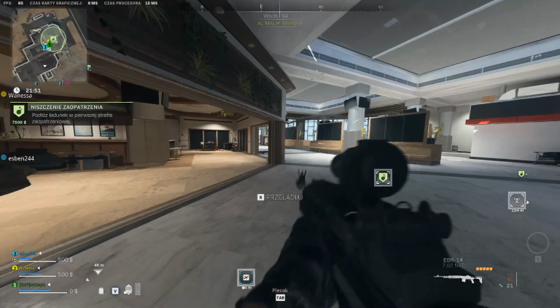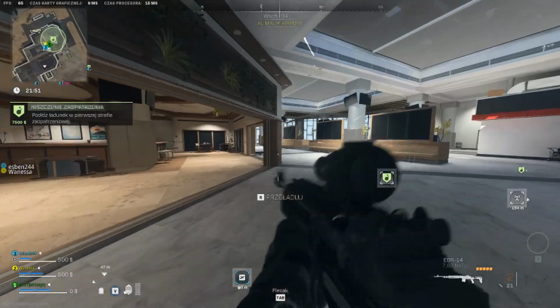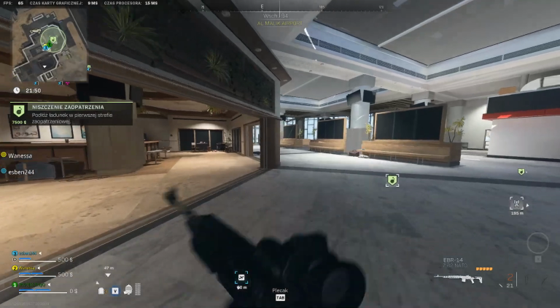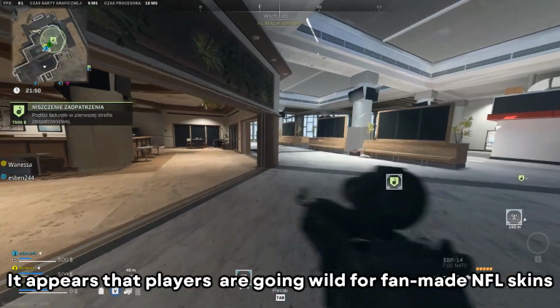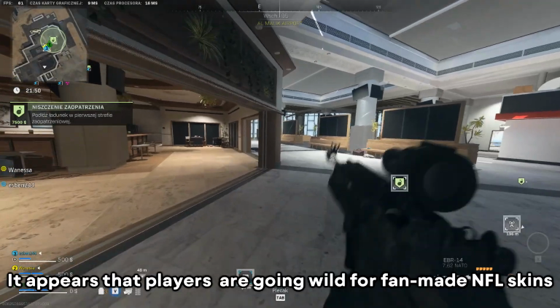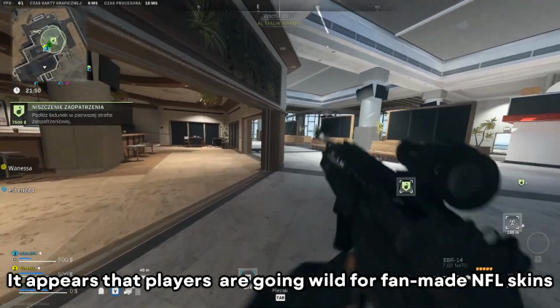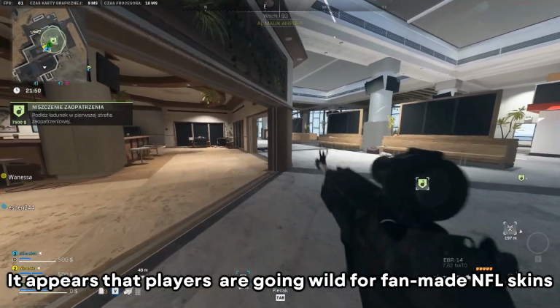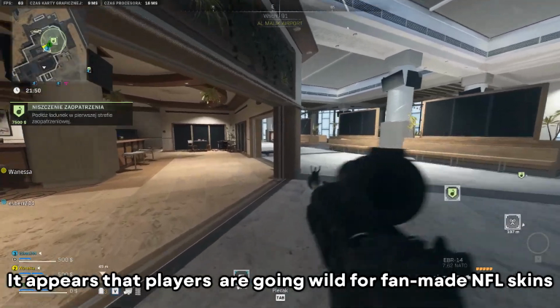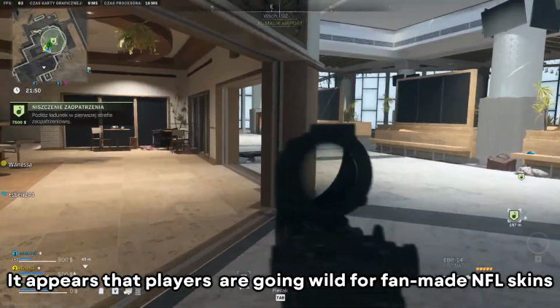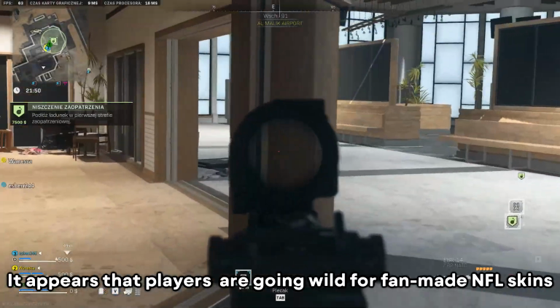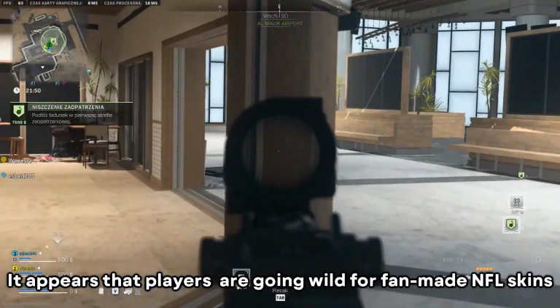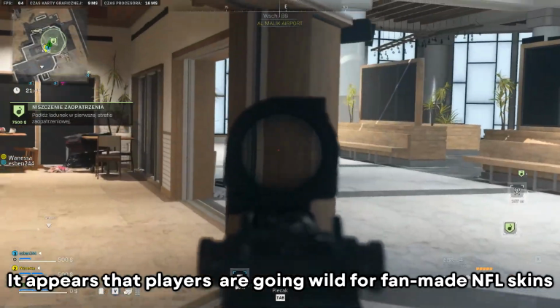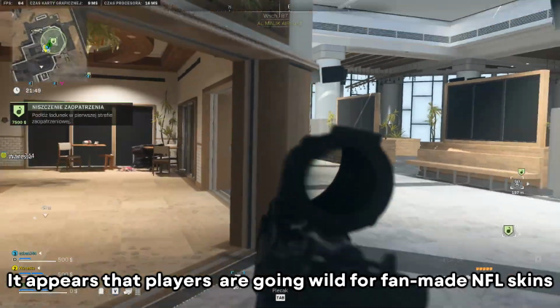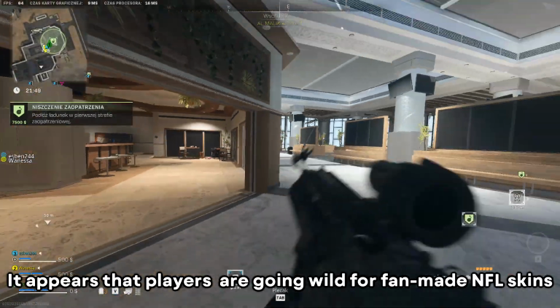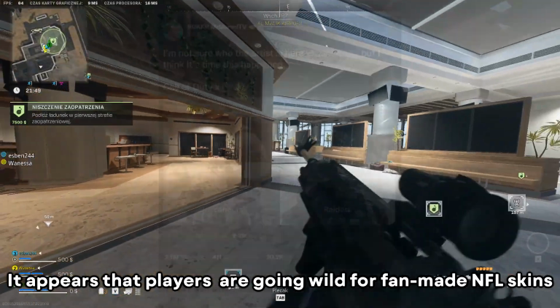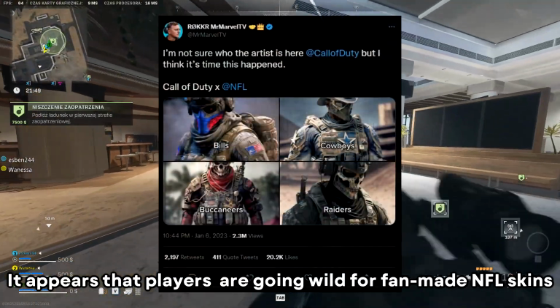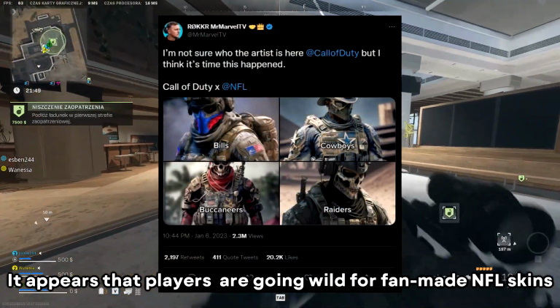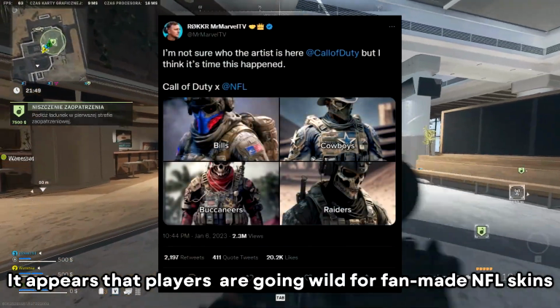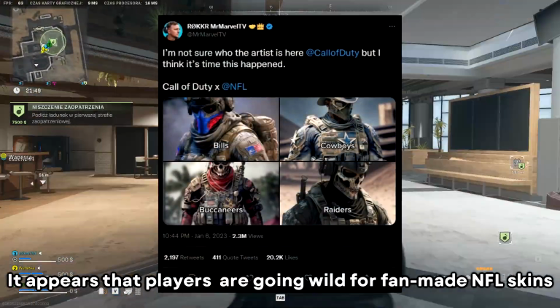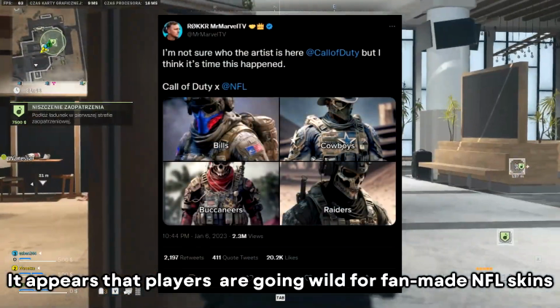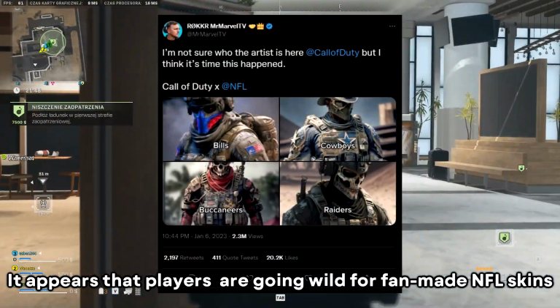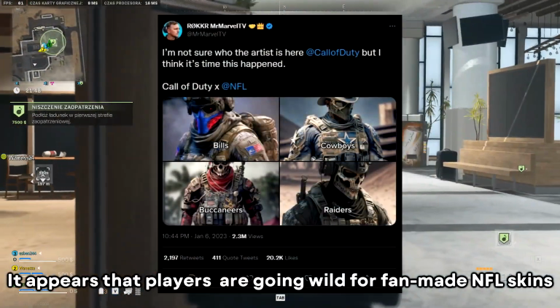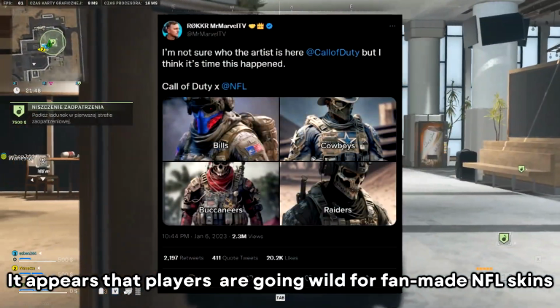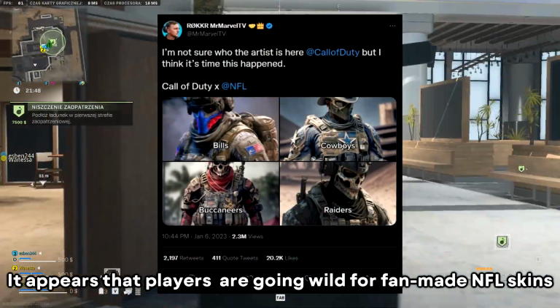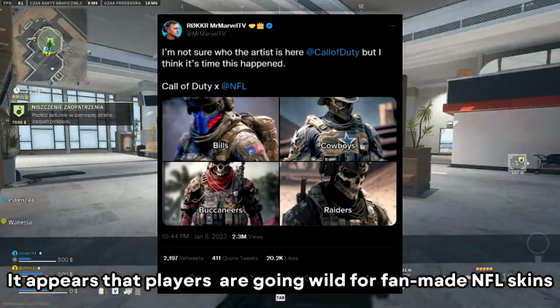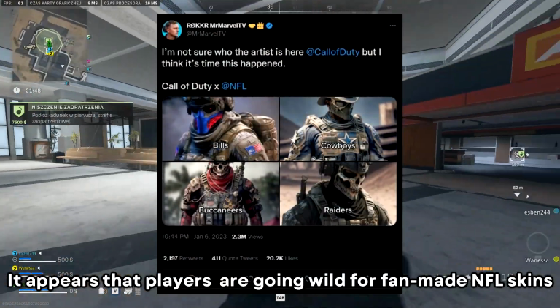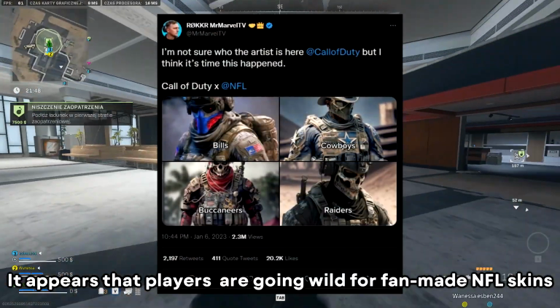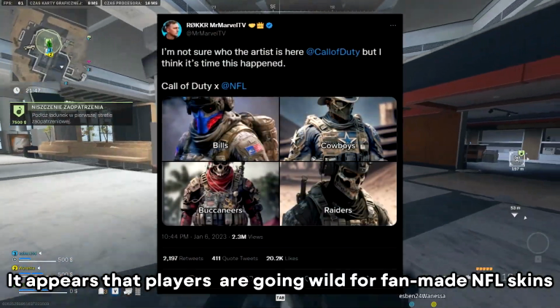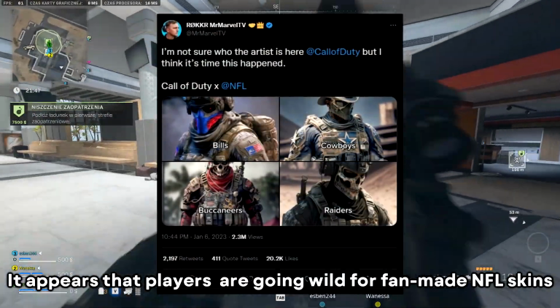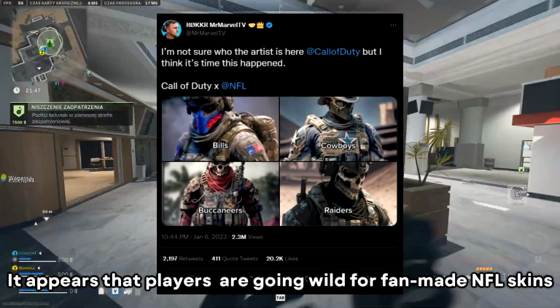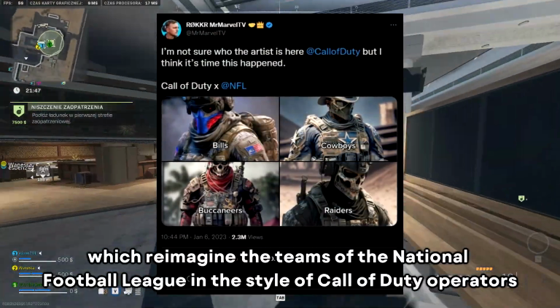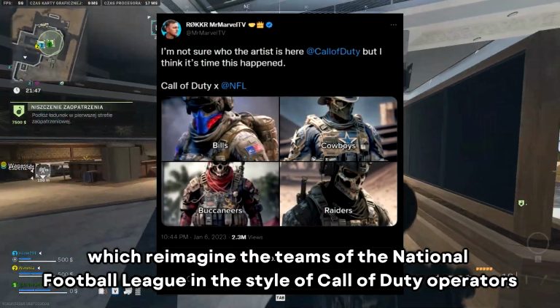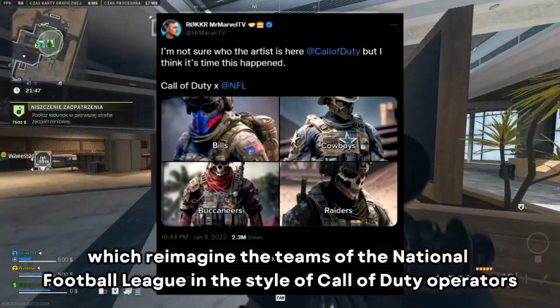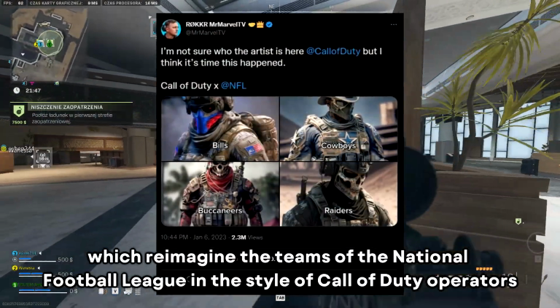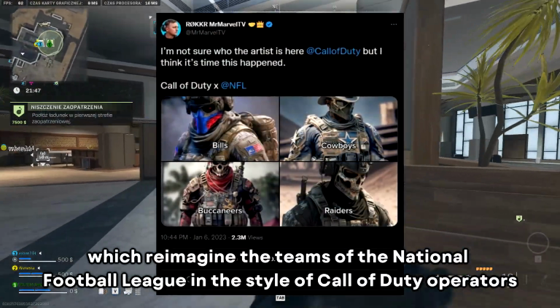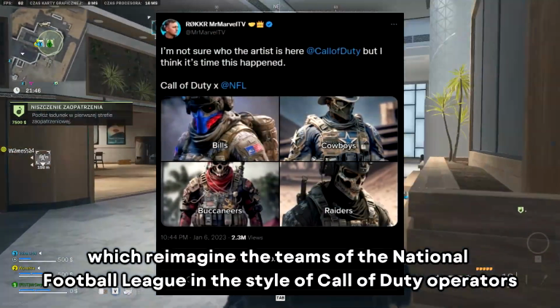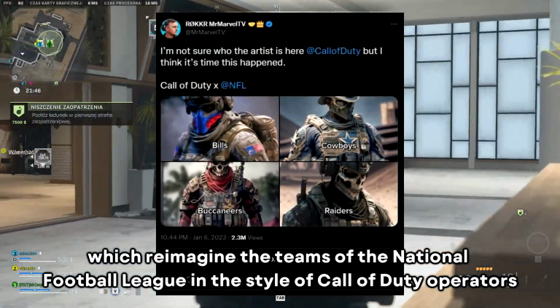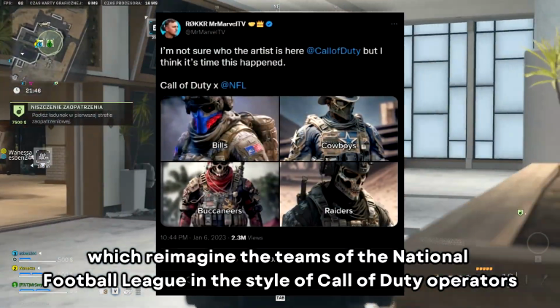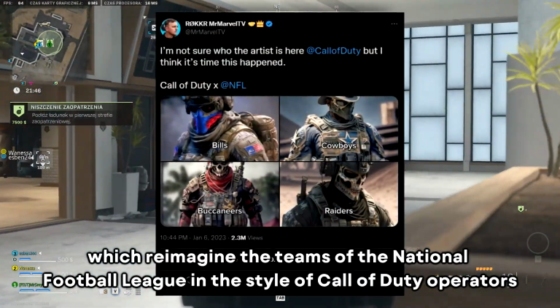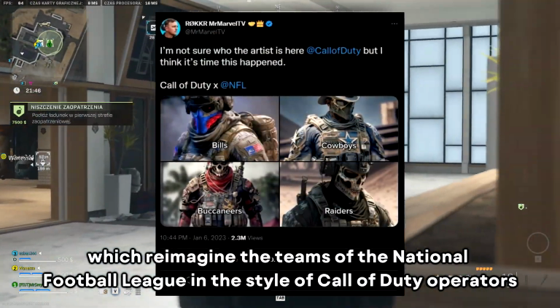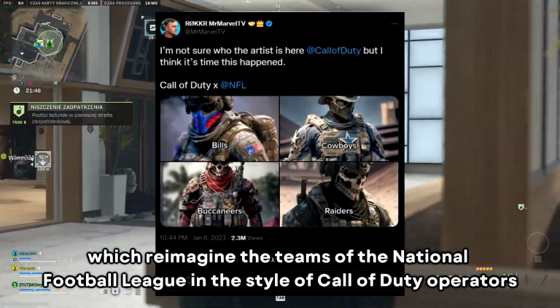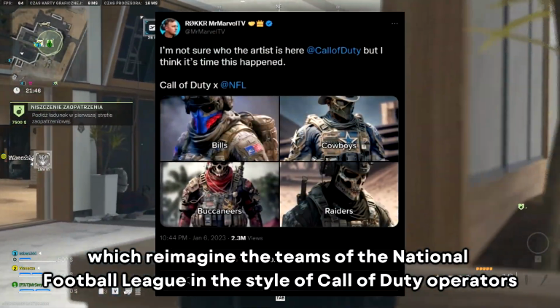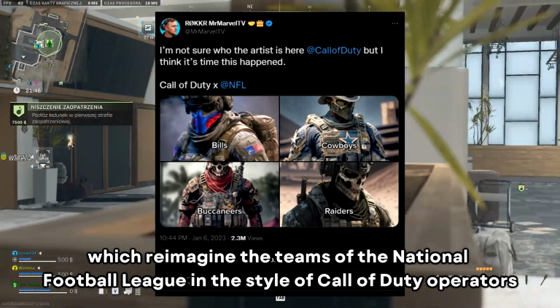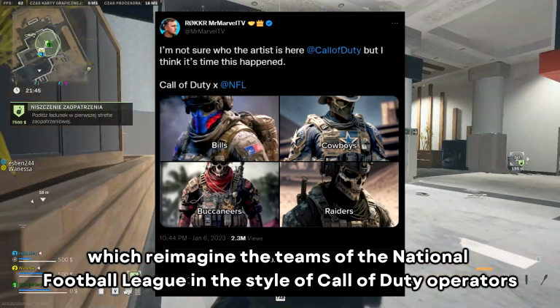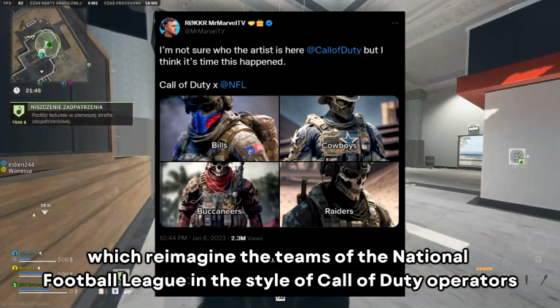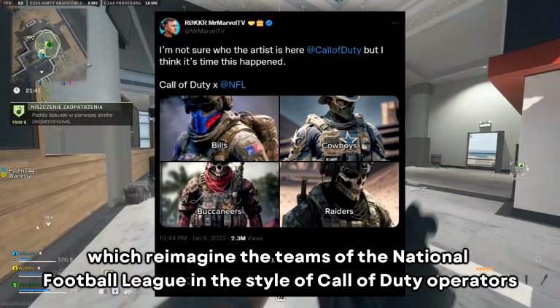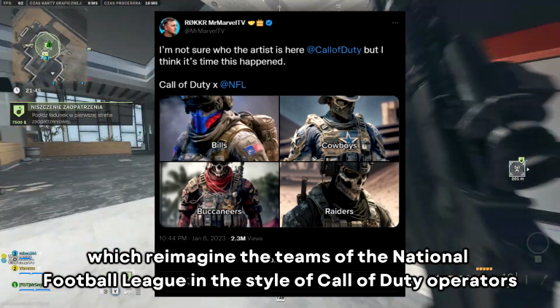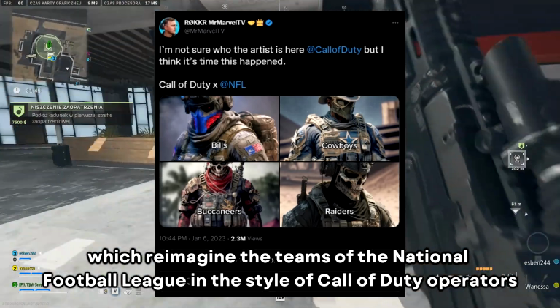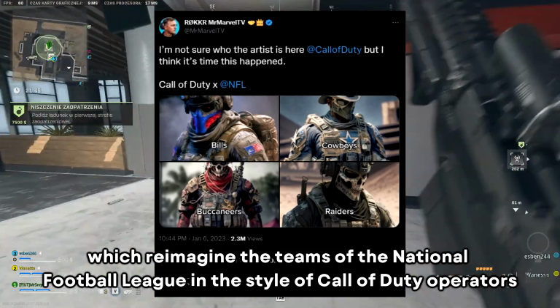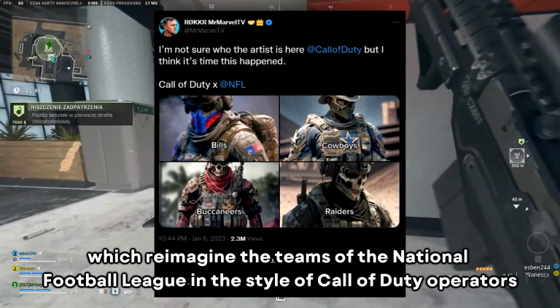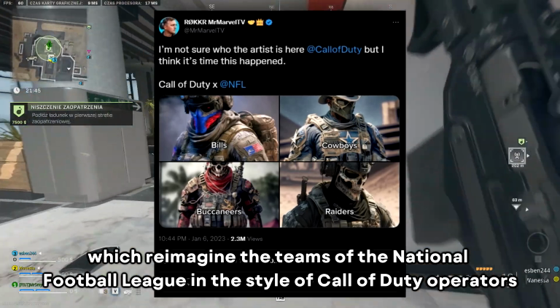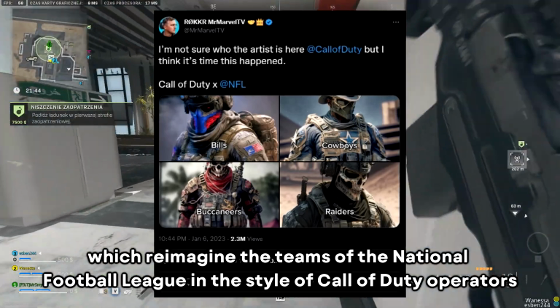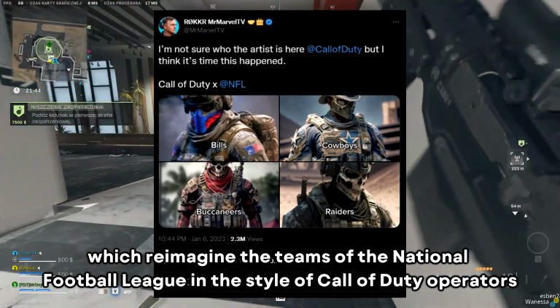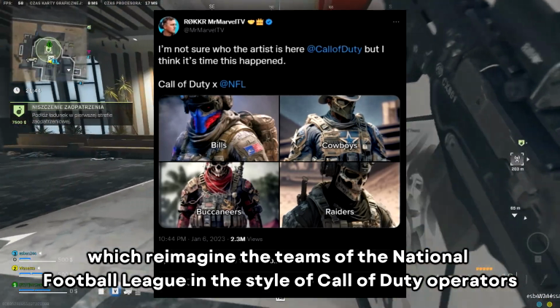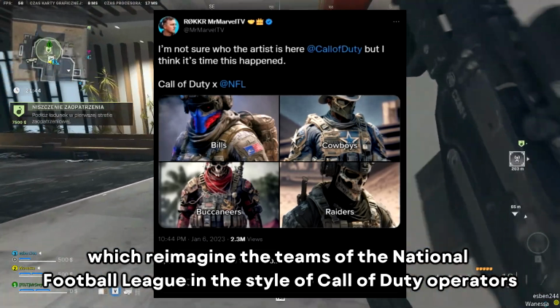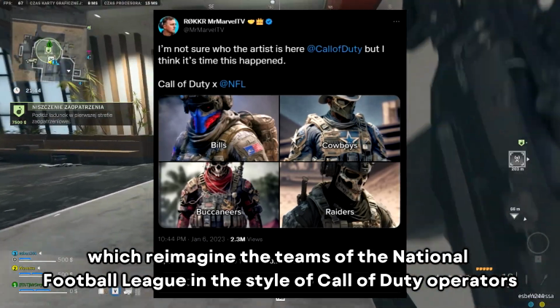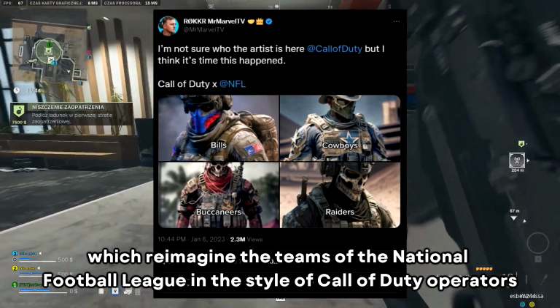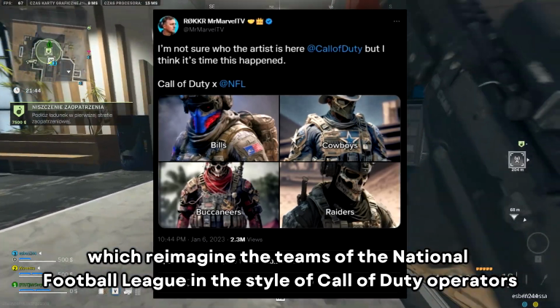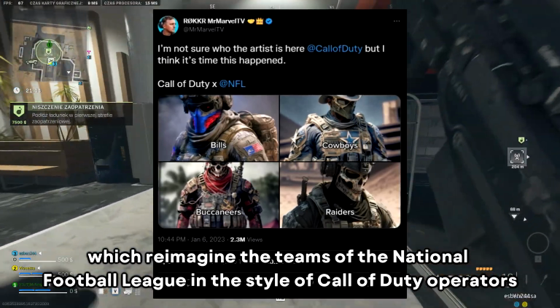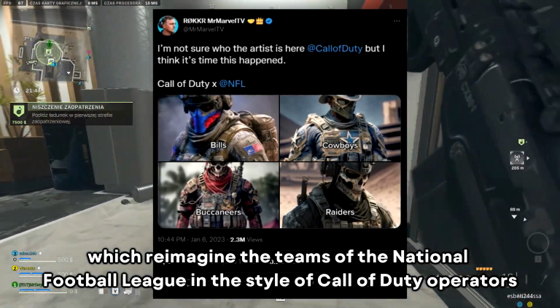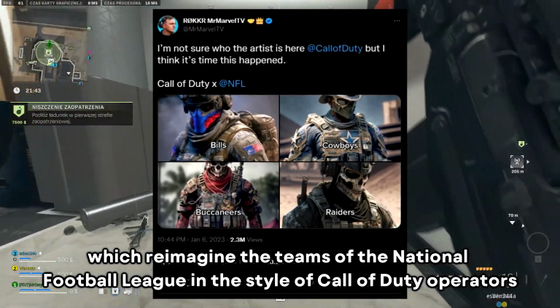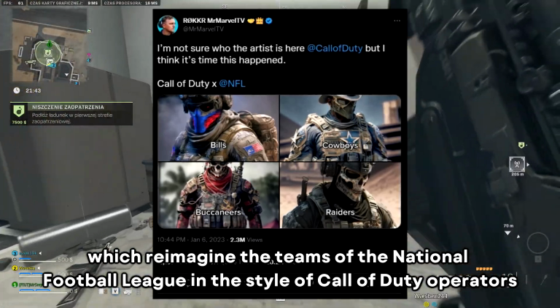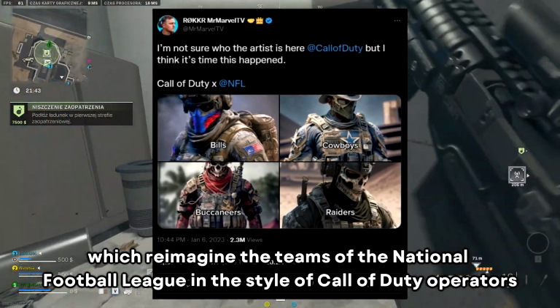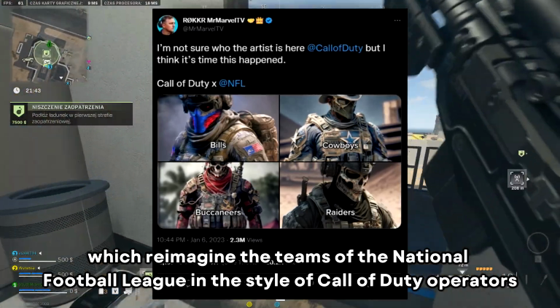It appears that players are going wild for fan-made NFL skins, which reimagine the teams of the National Football League in the style of Call of Duty operators.